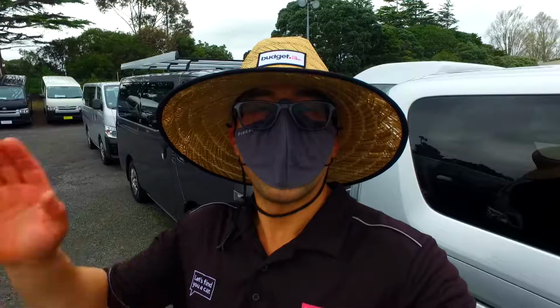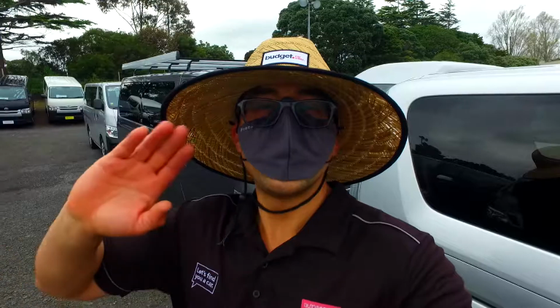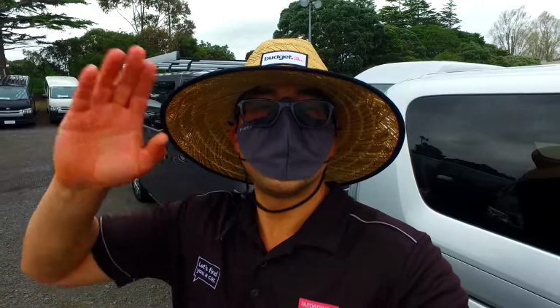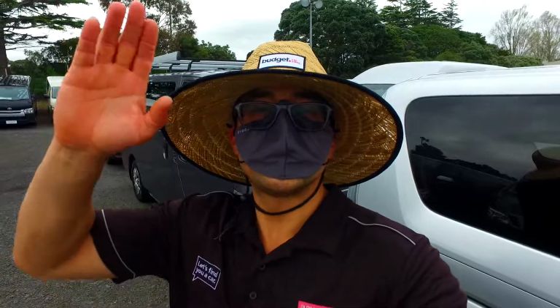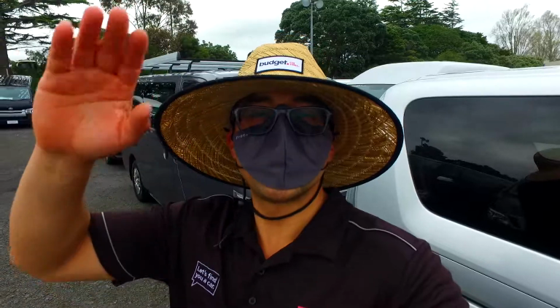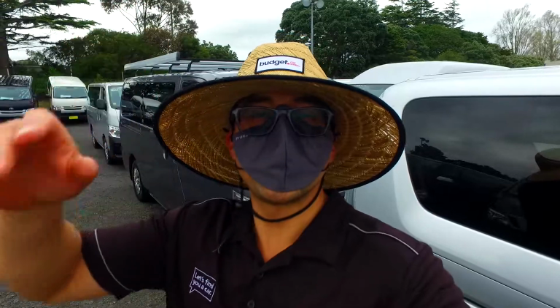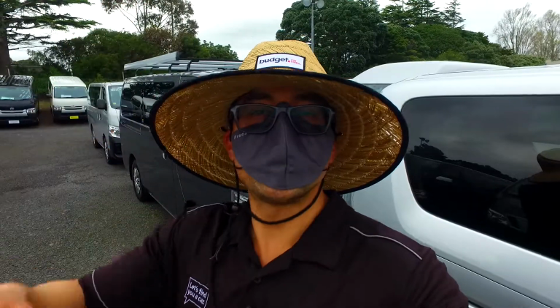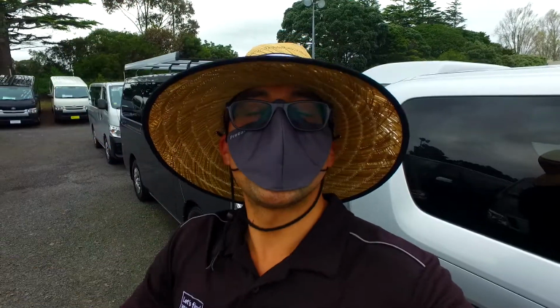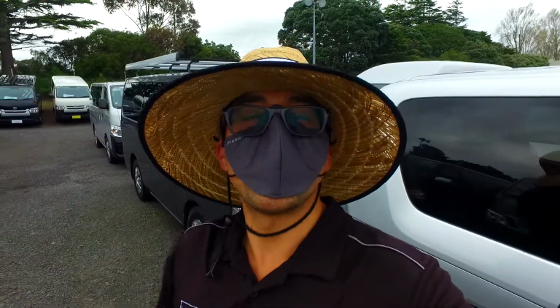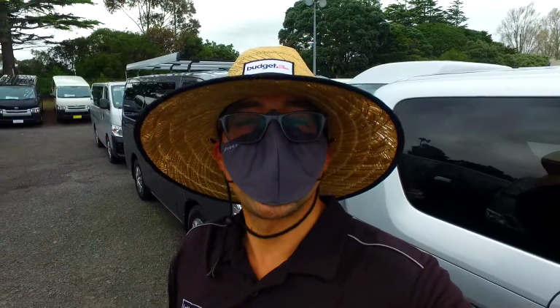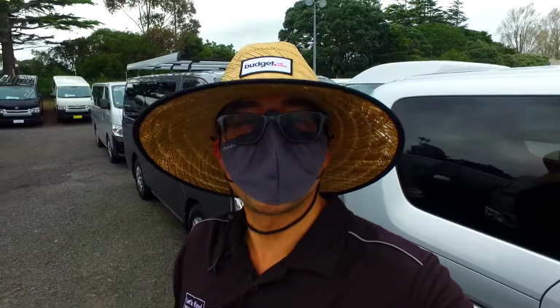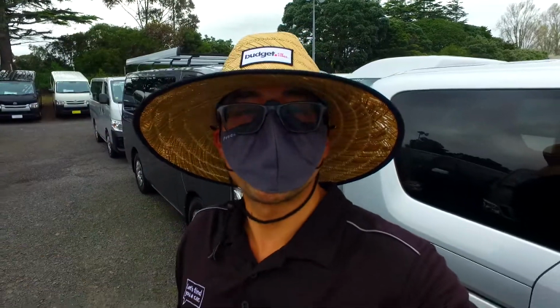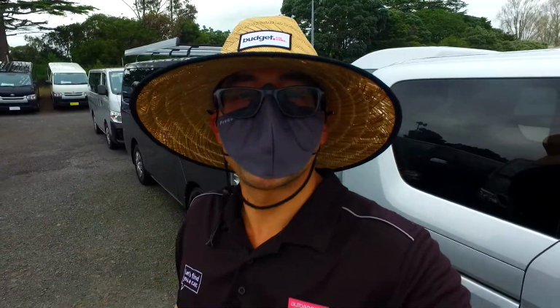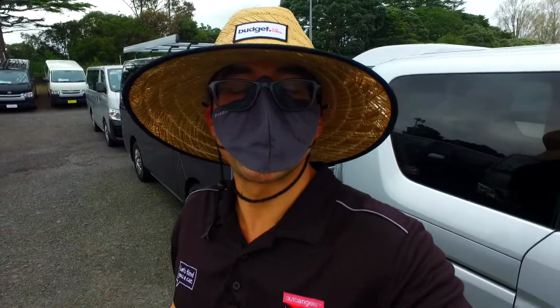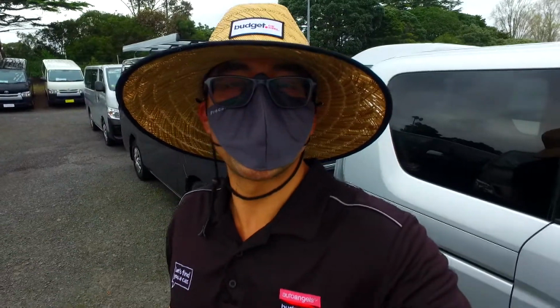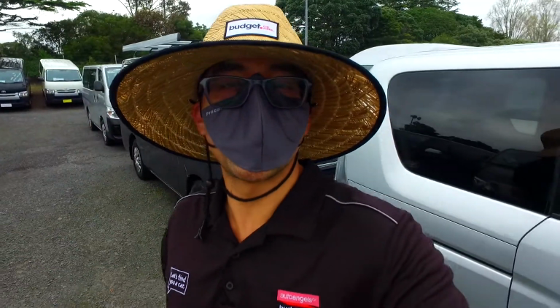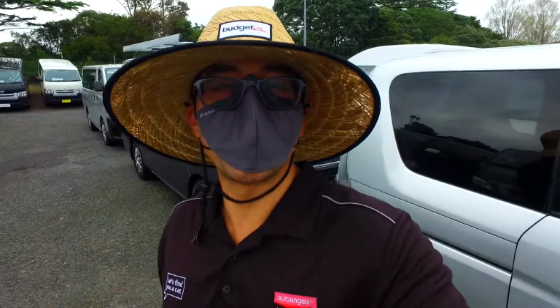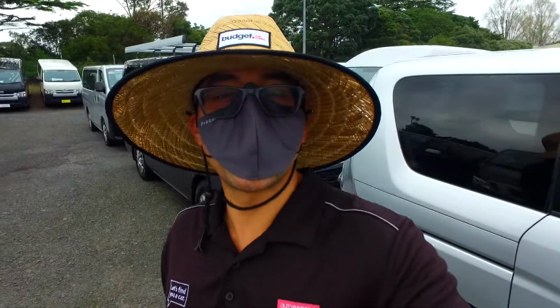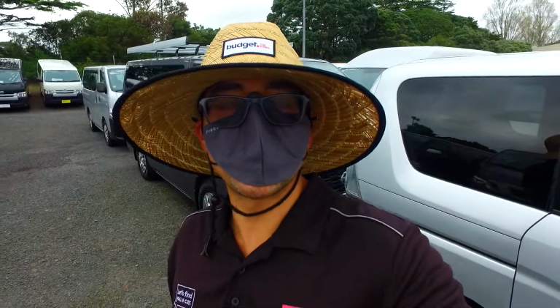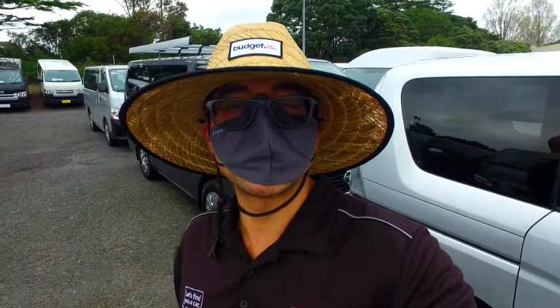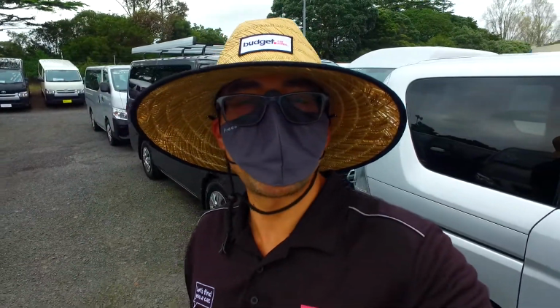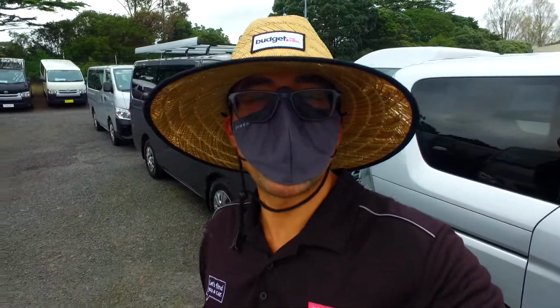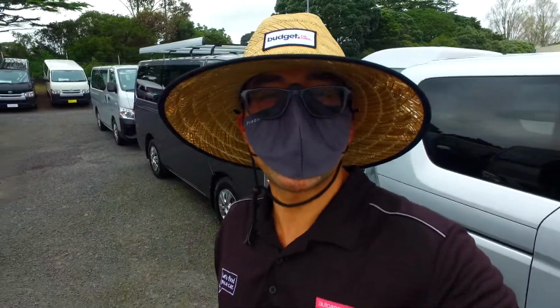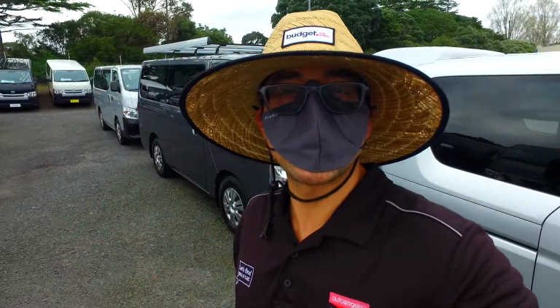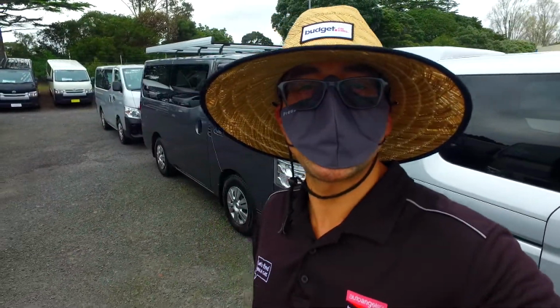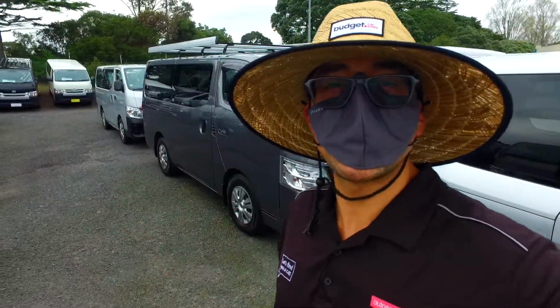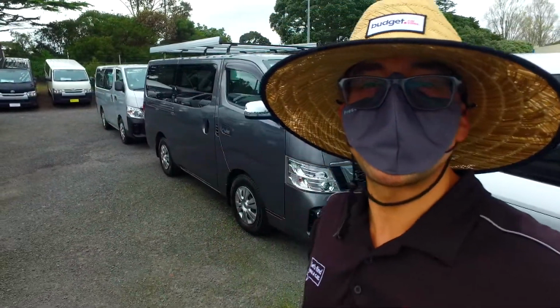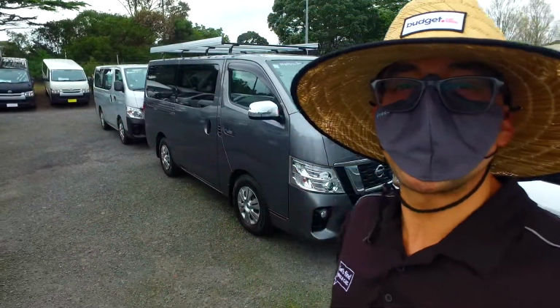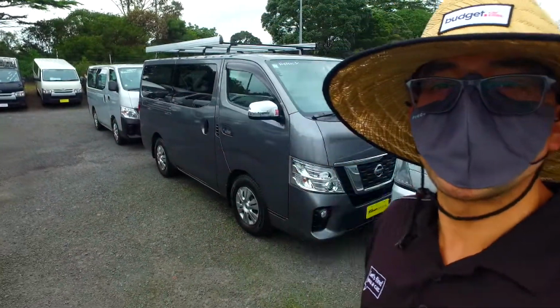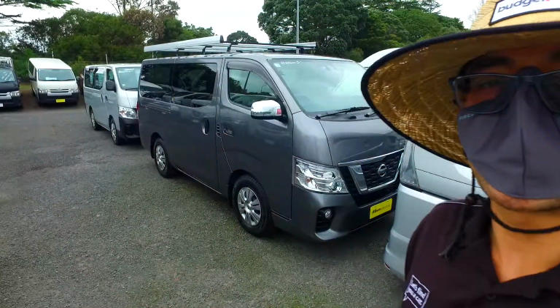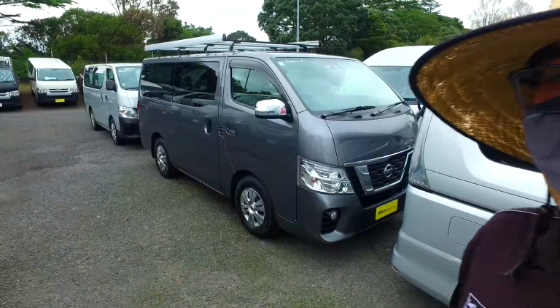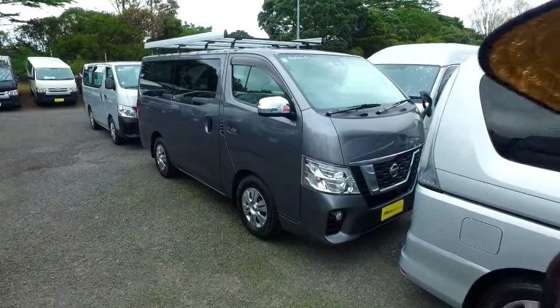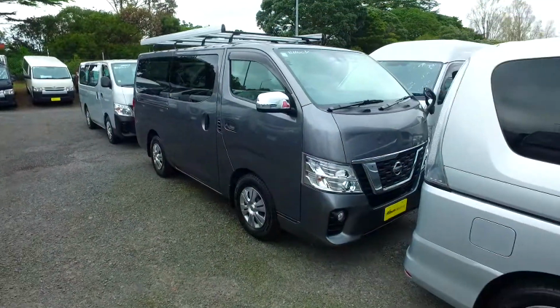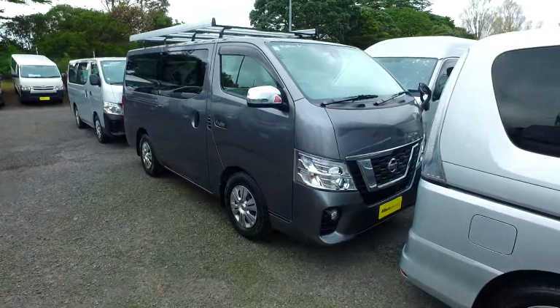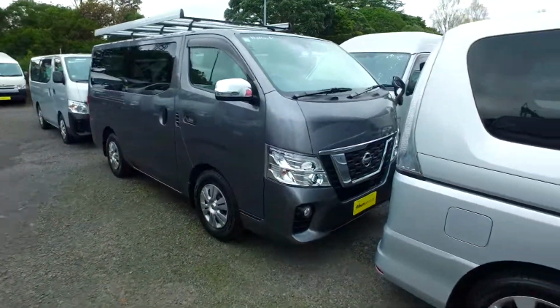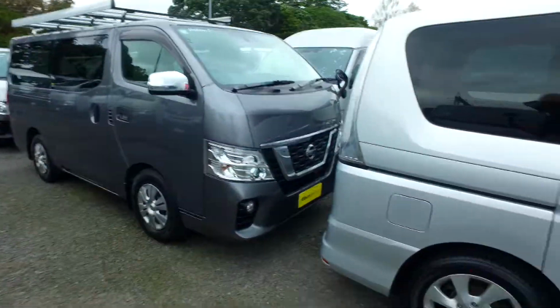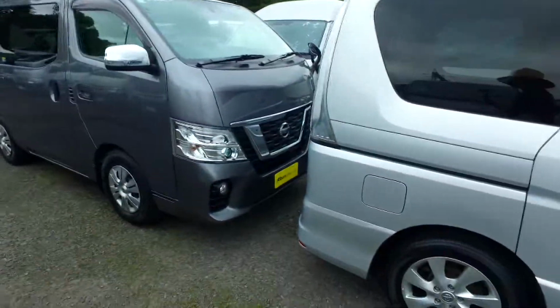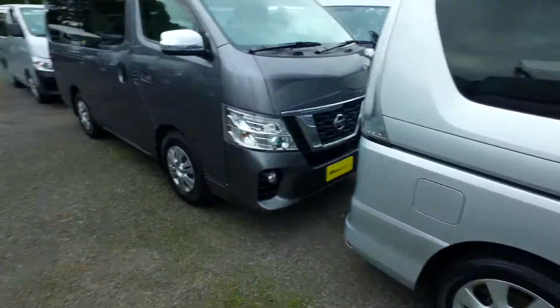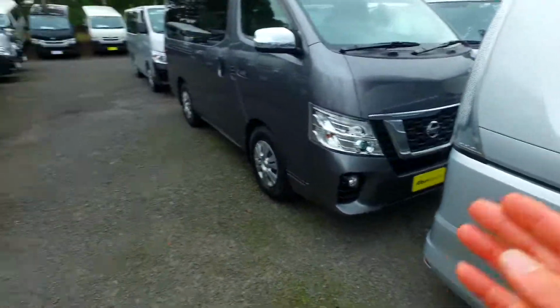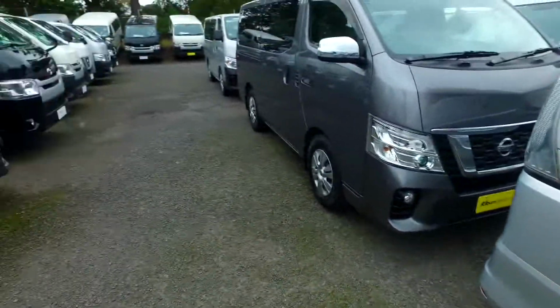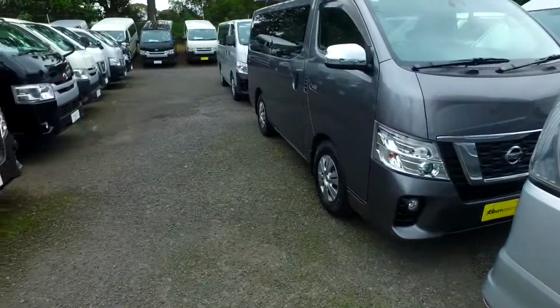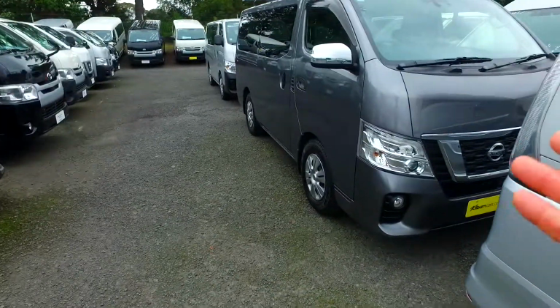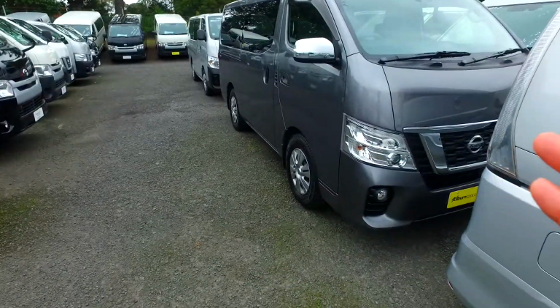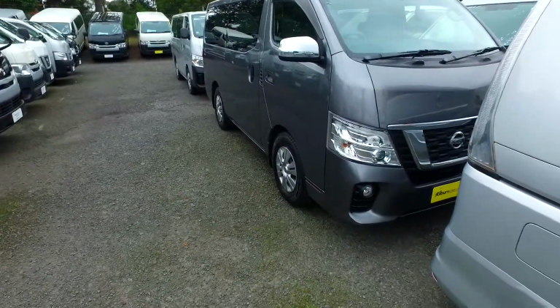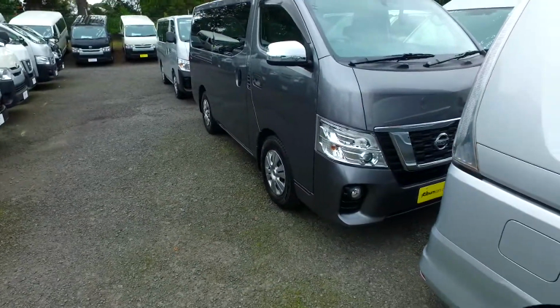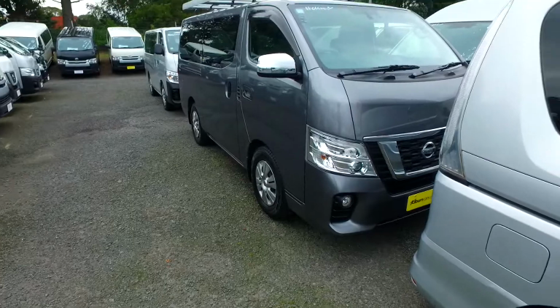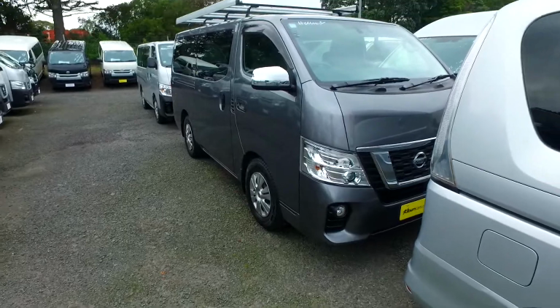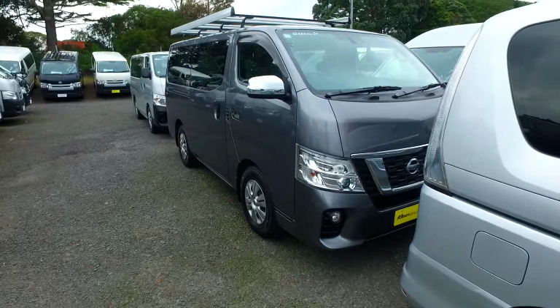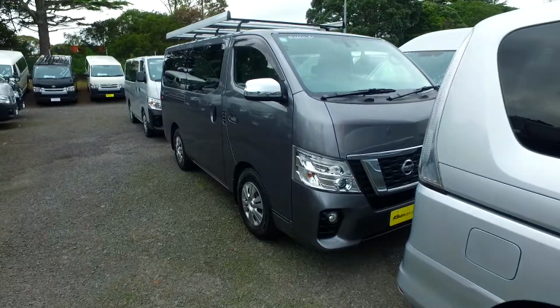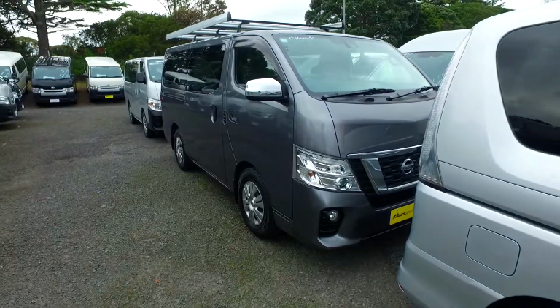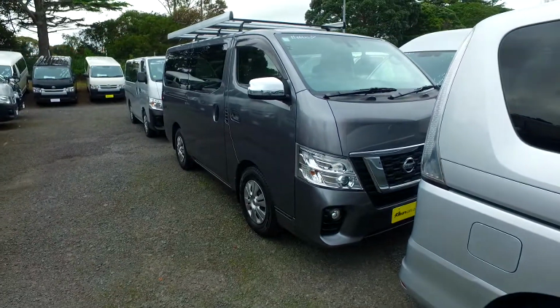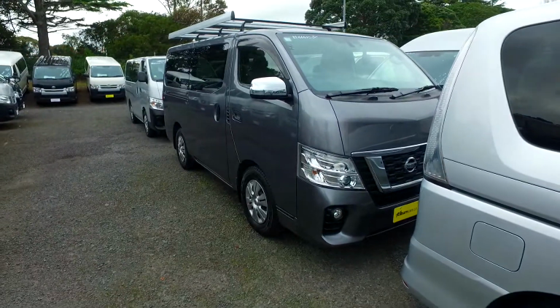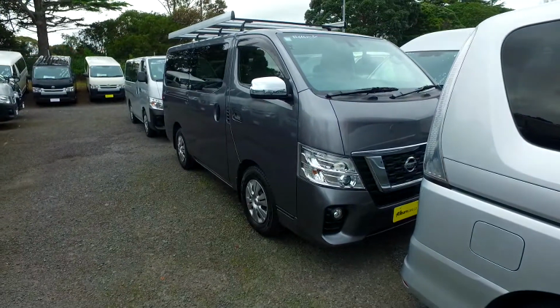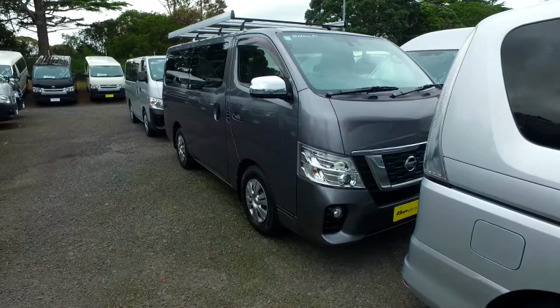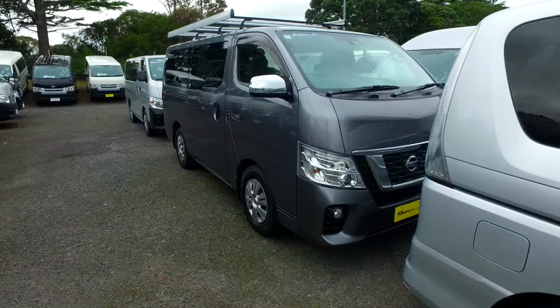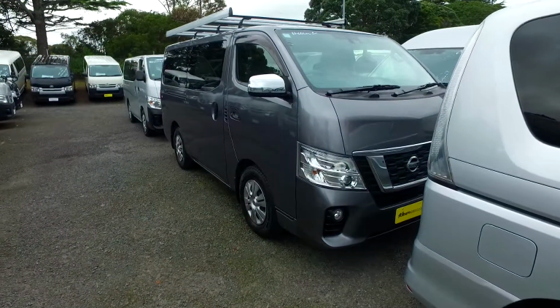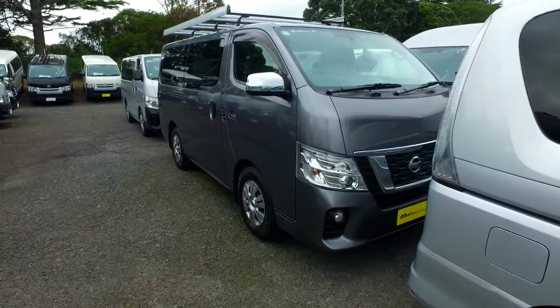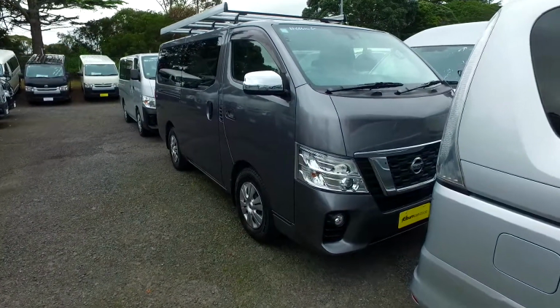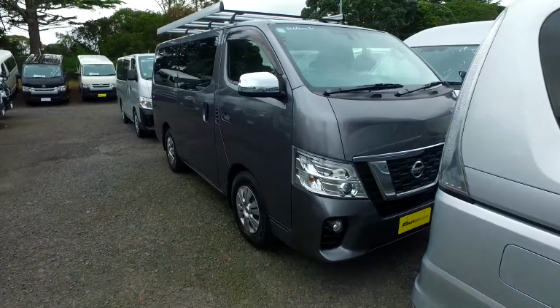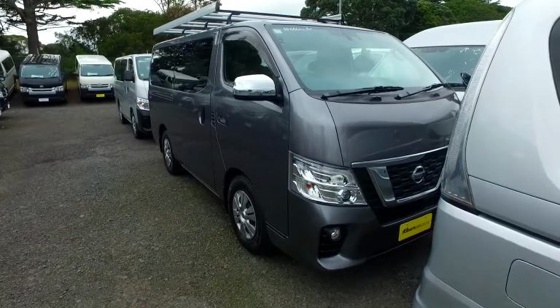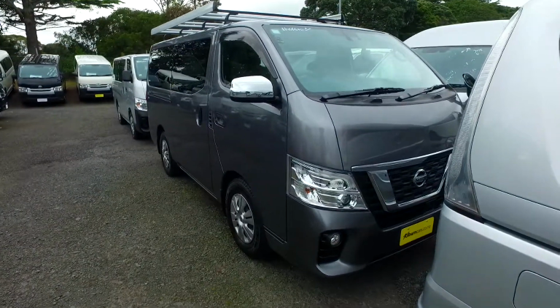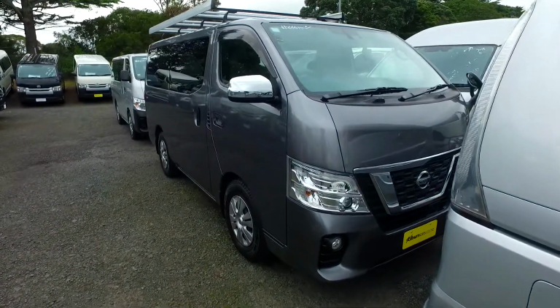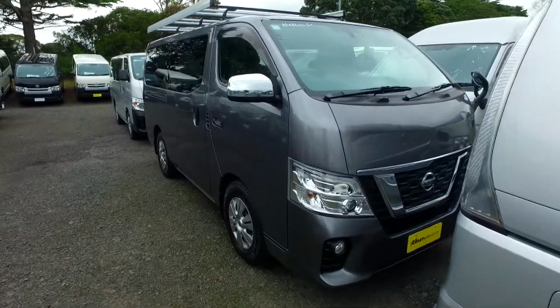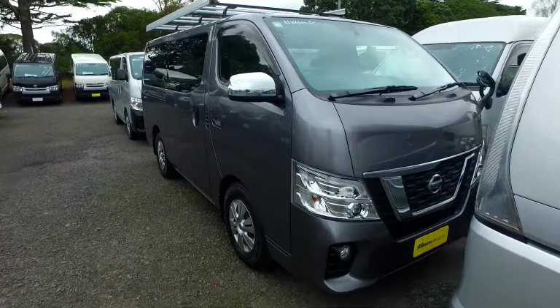Hey there, Terry. Tommer here from Budget and Kilburn Cars, and I want to thank you for your email inquiry in regards to this particular Nissan NB350 van we have in.